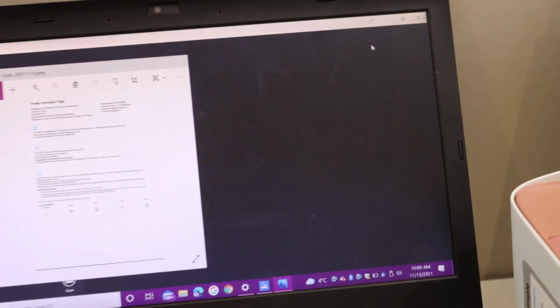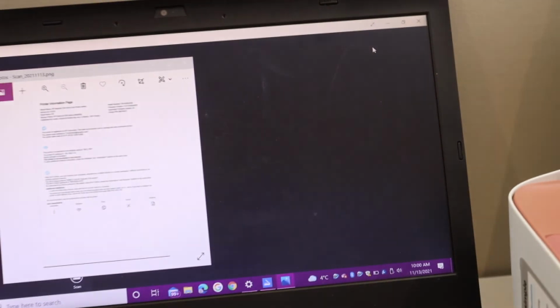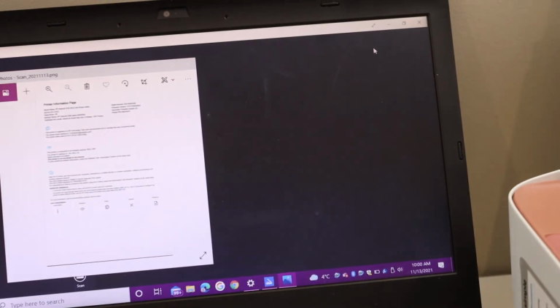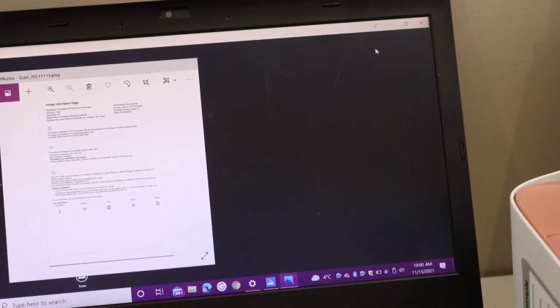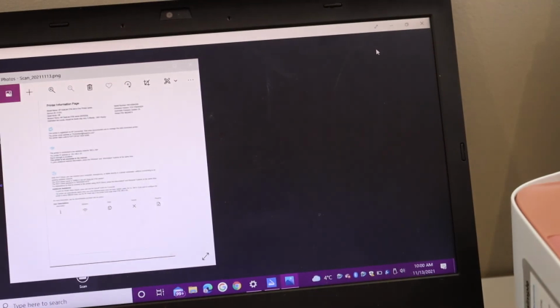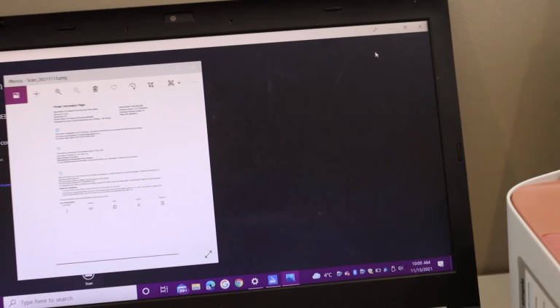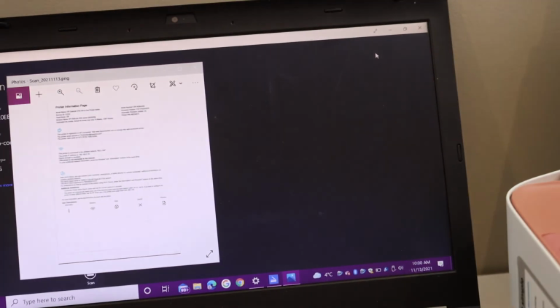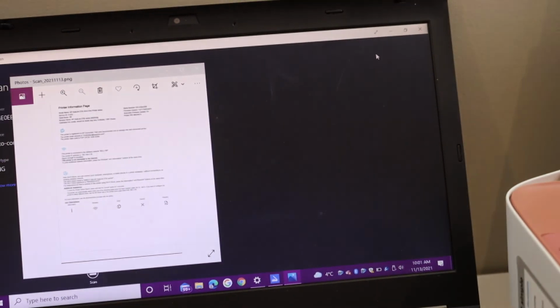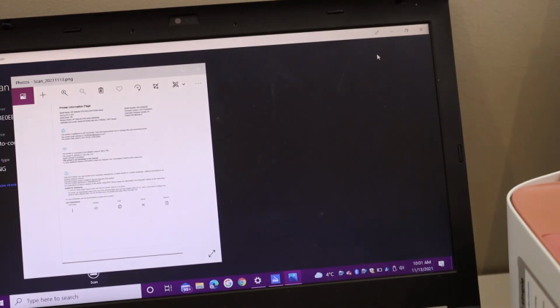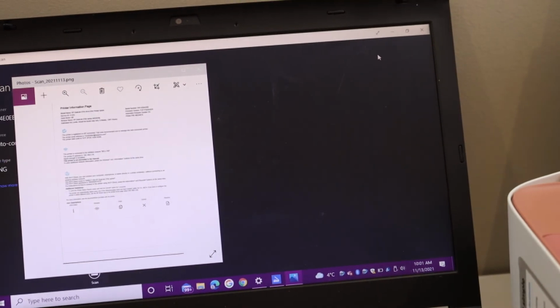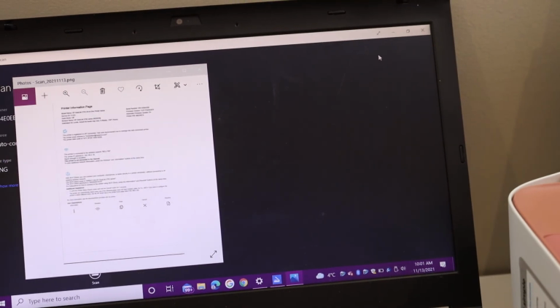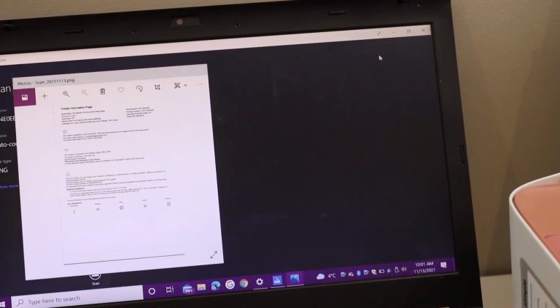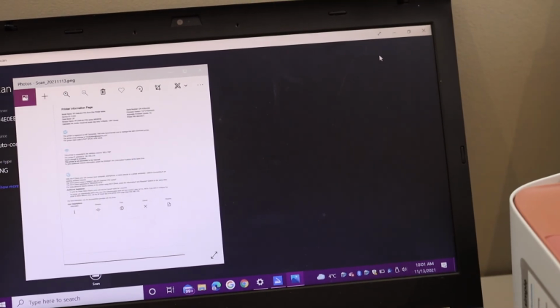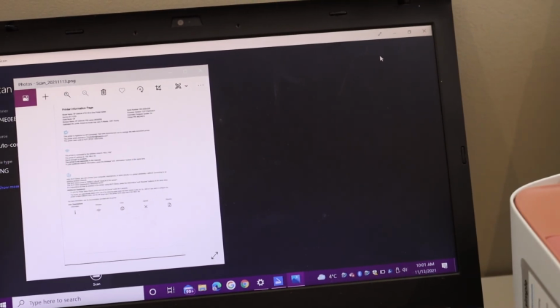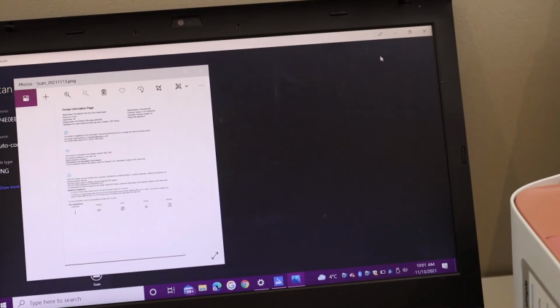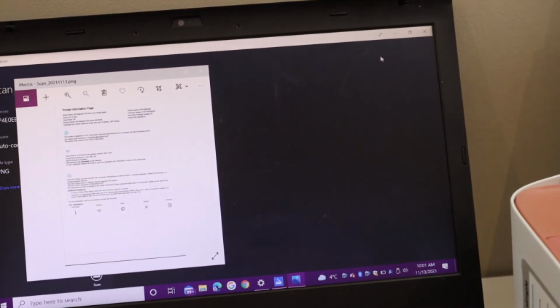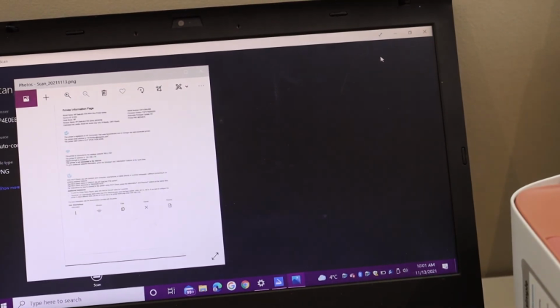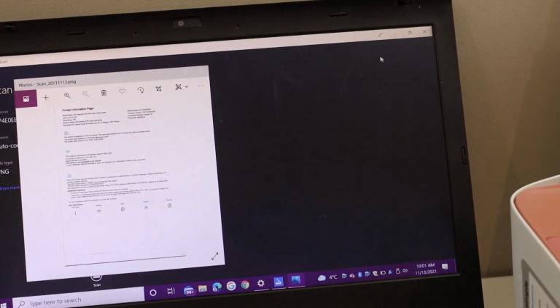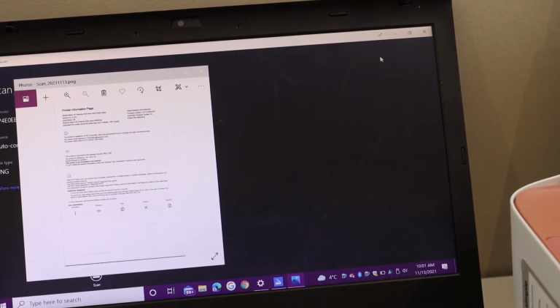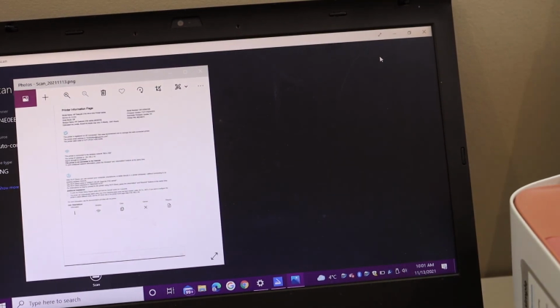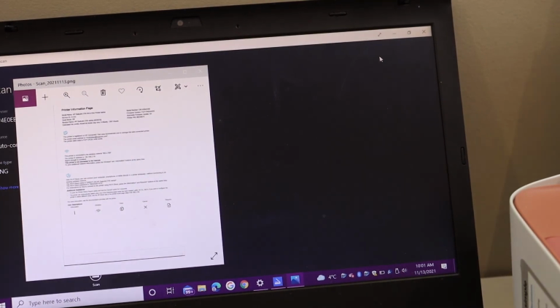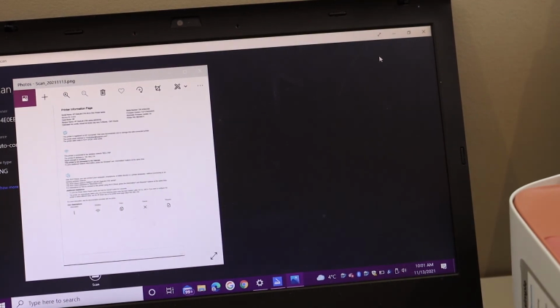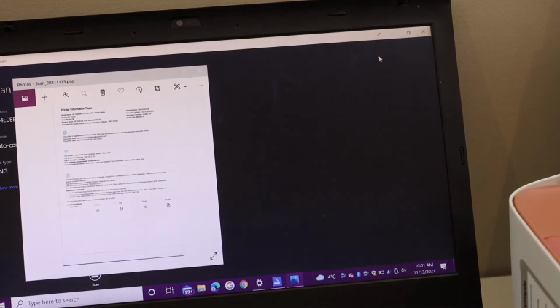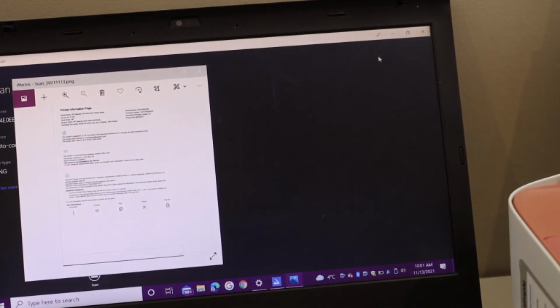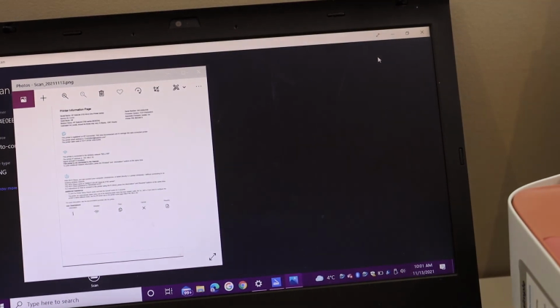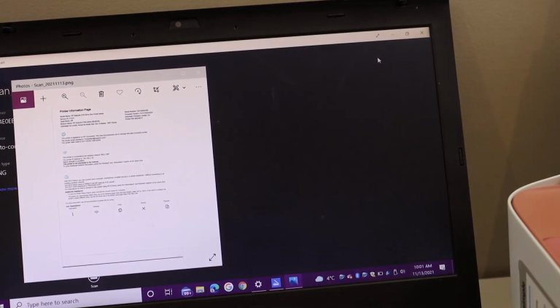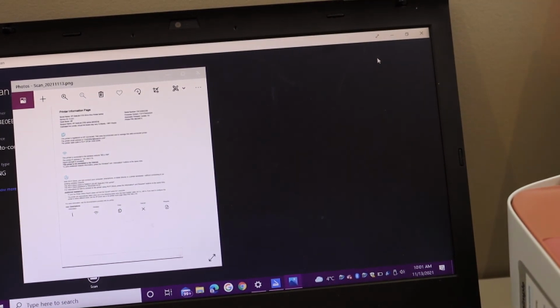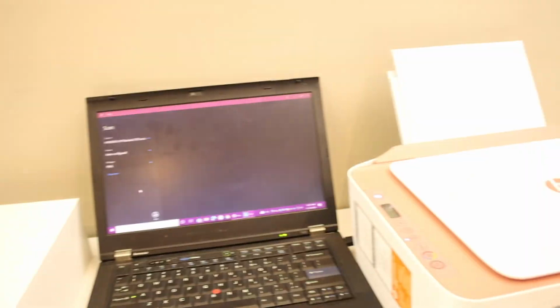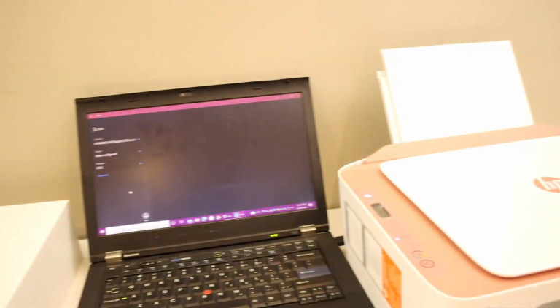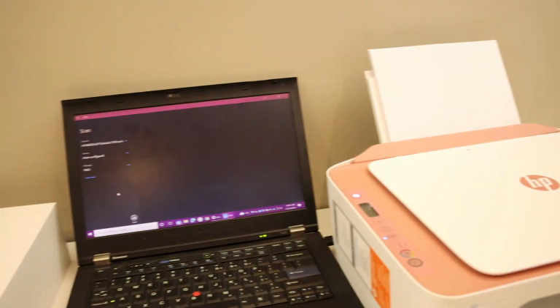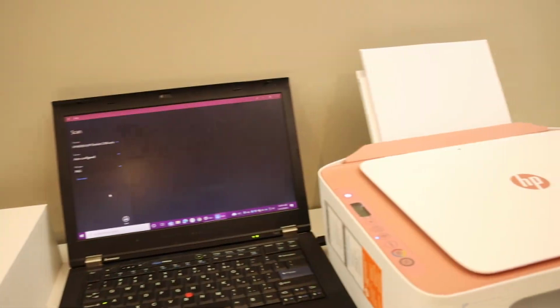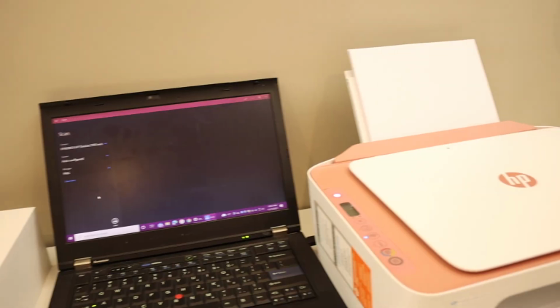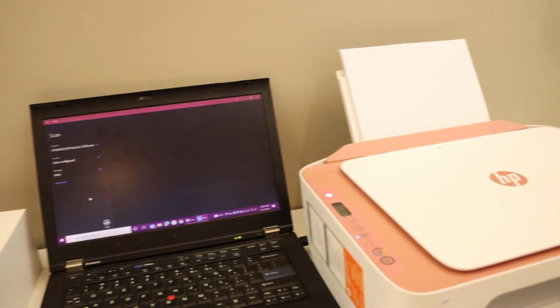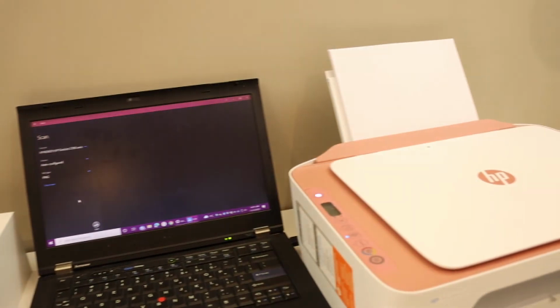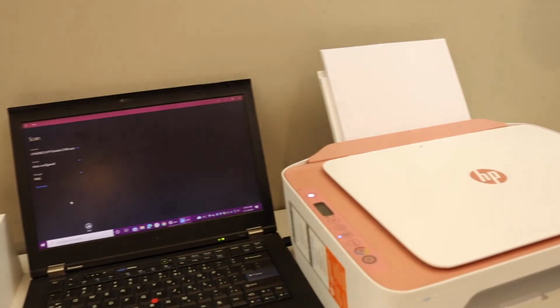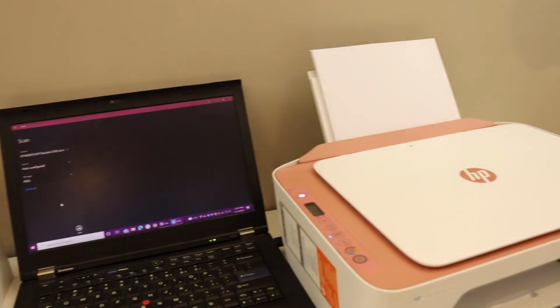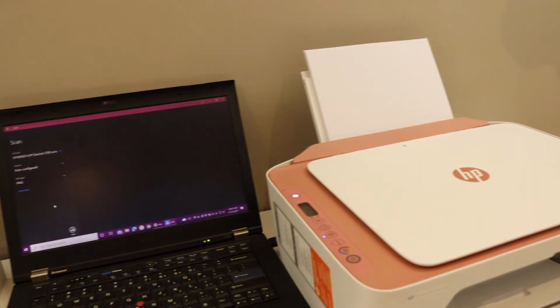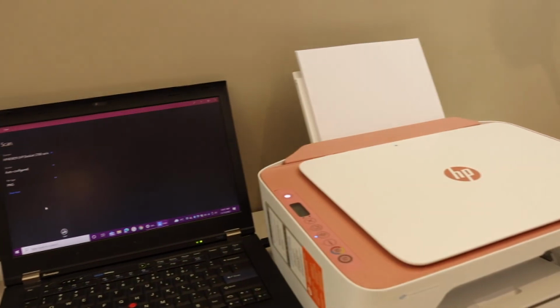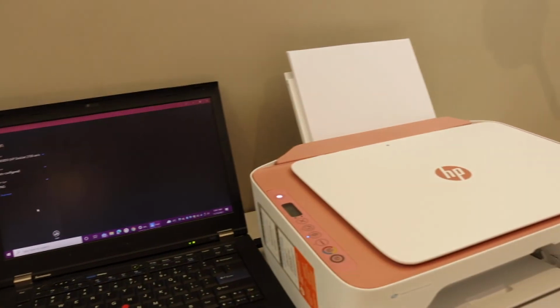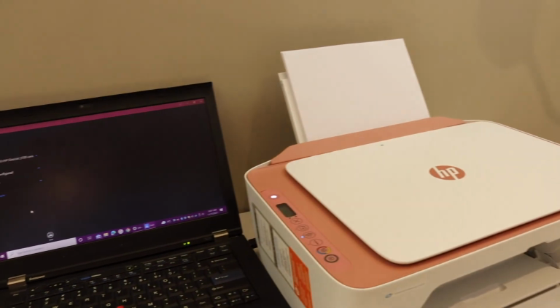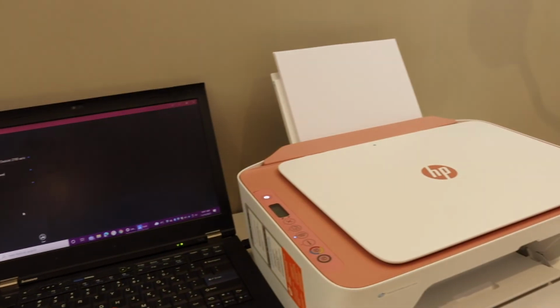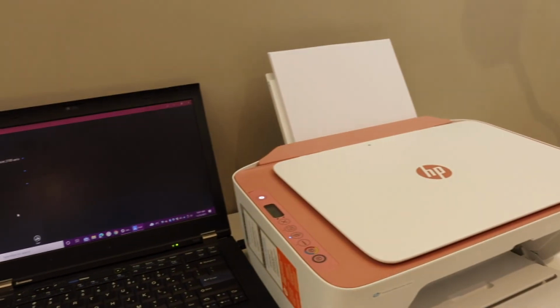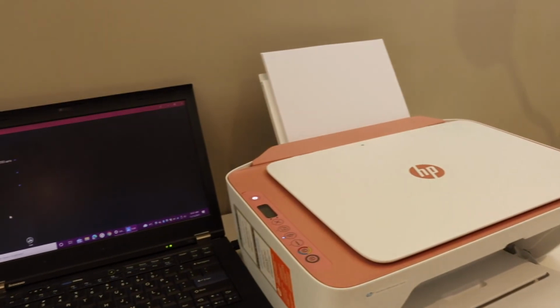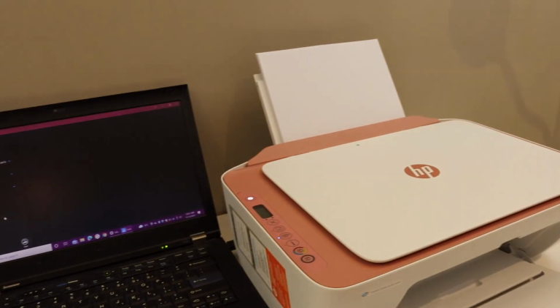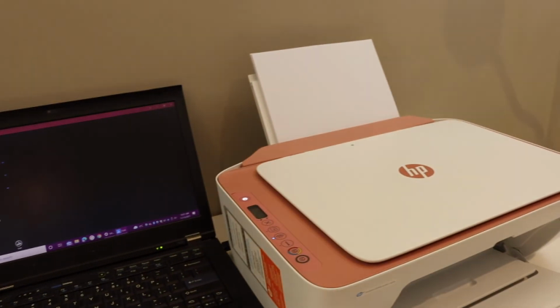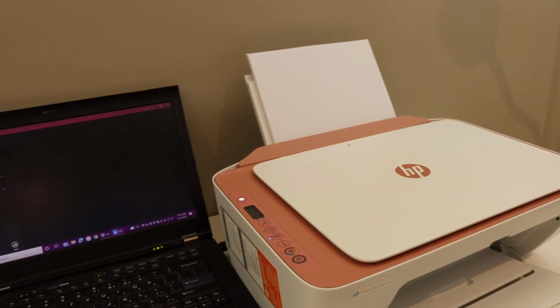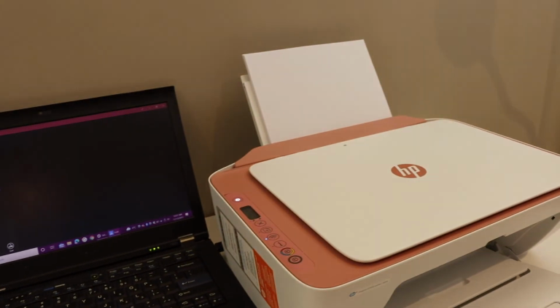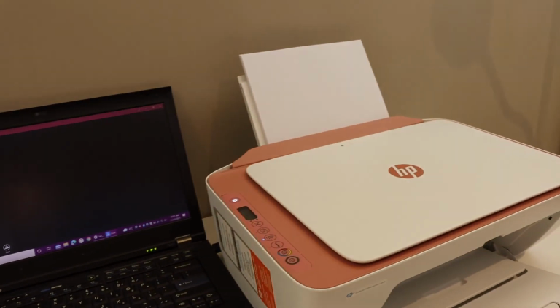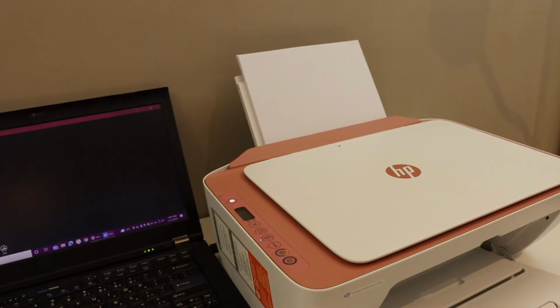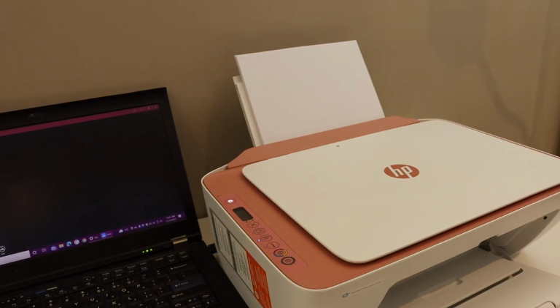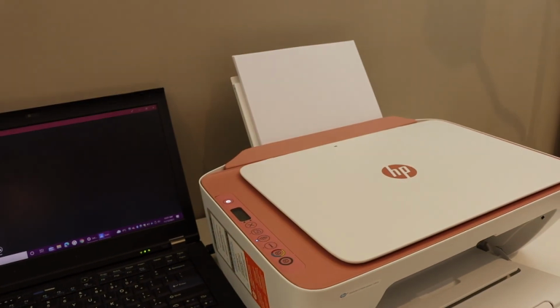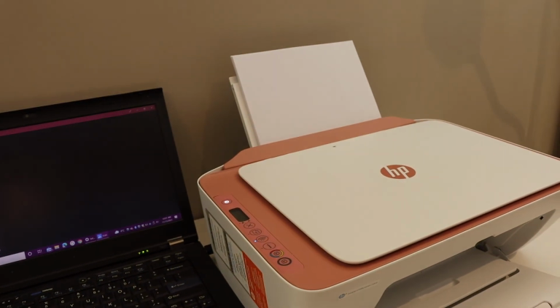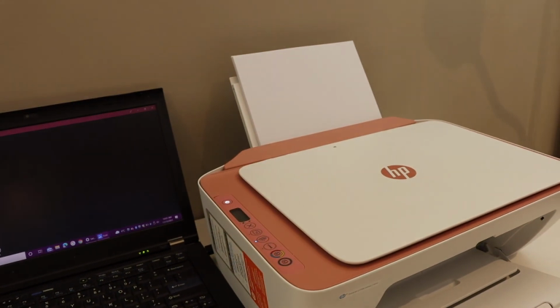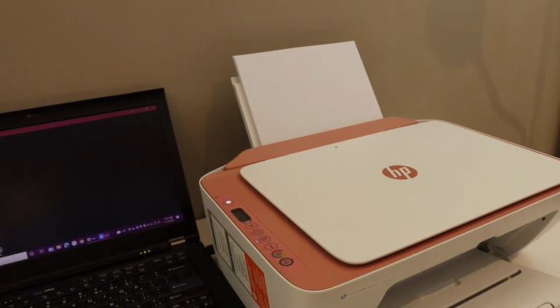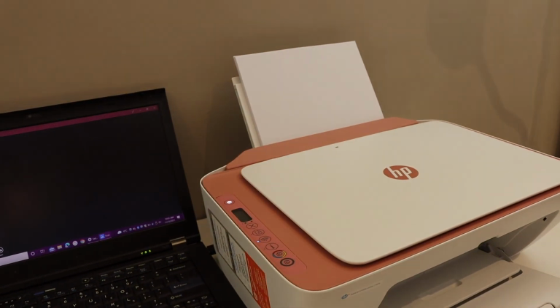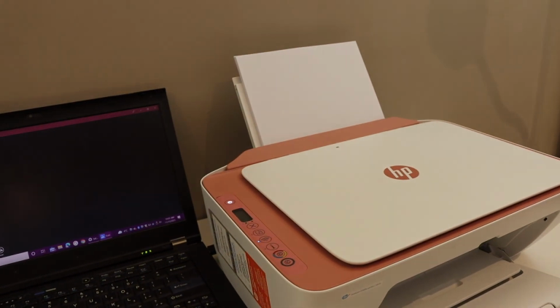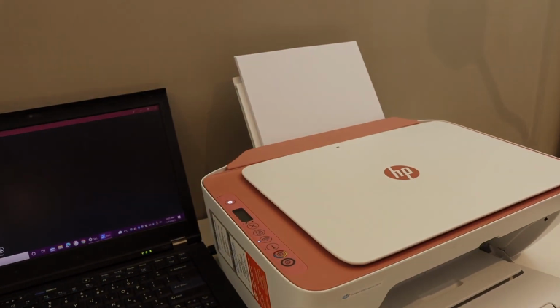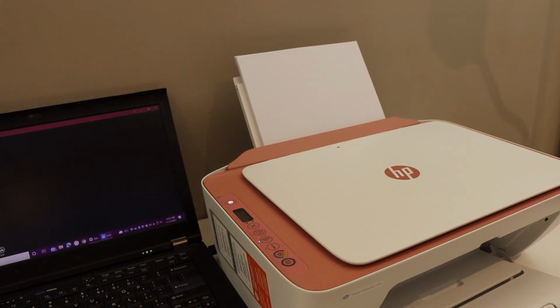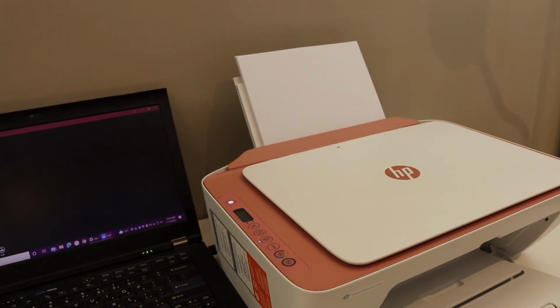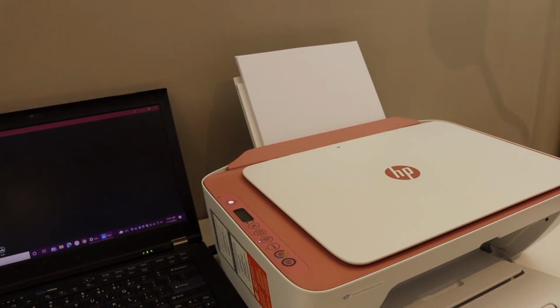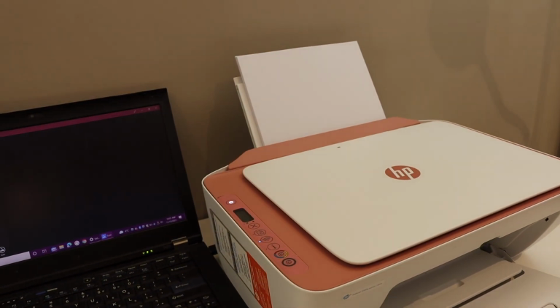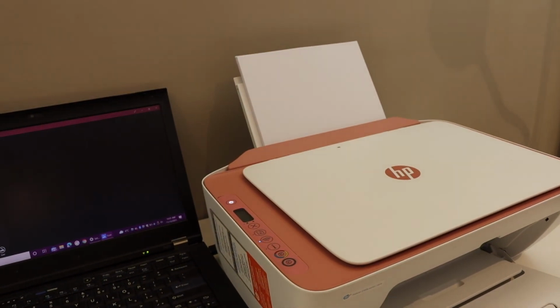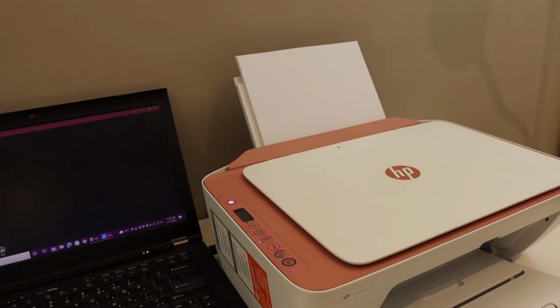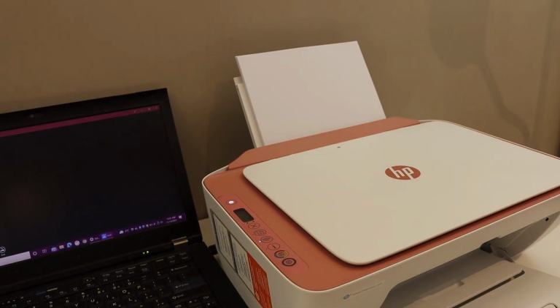Here is the scan available. This is how we can scan a document to our computer.